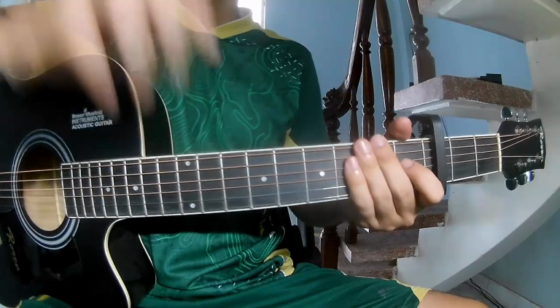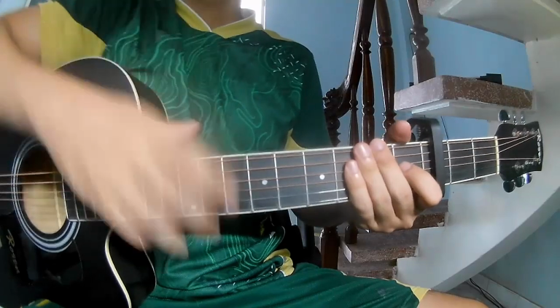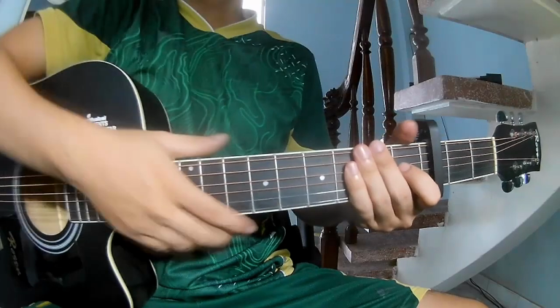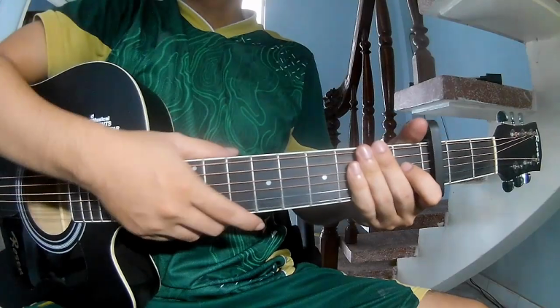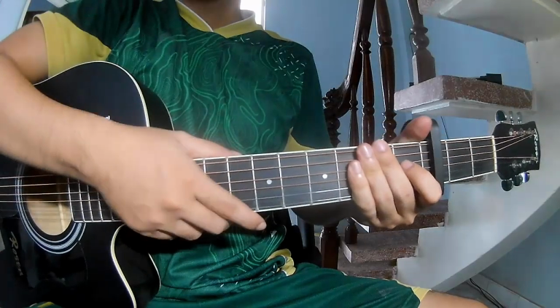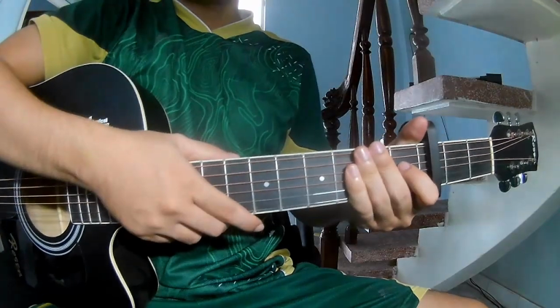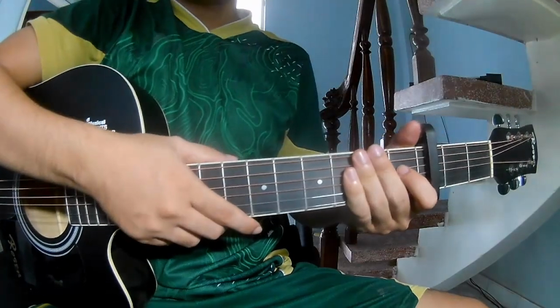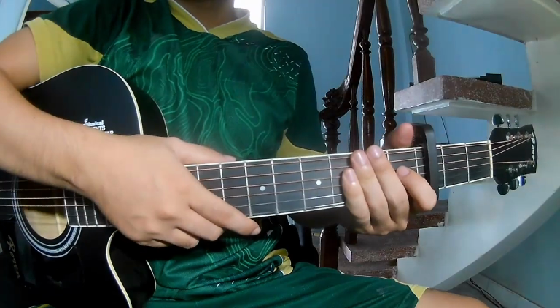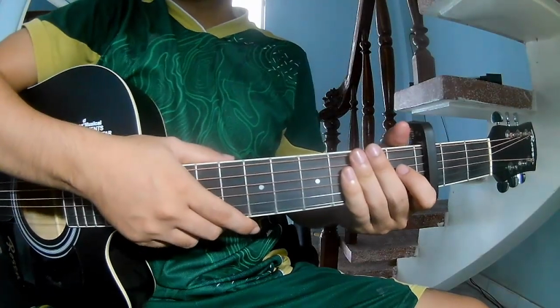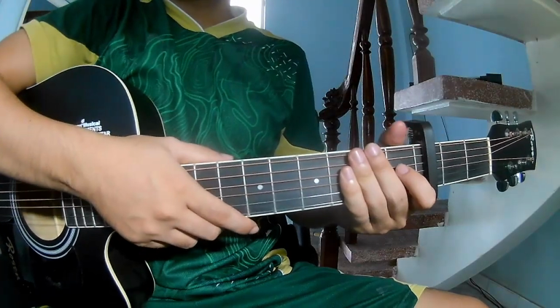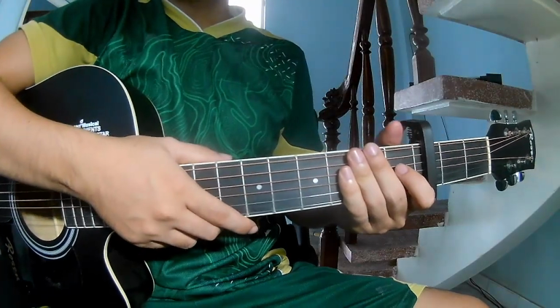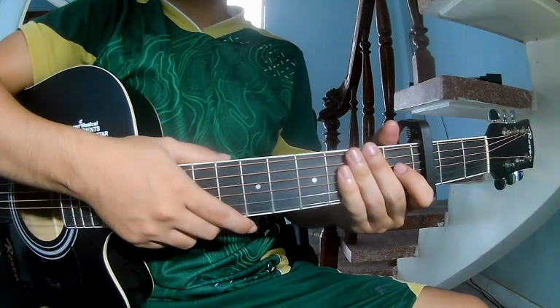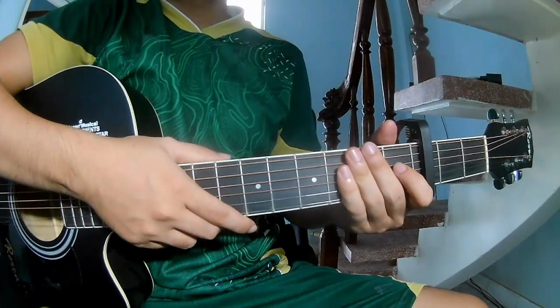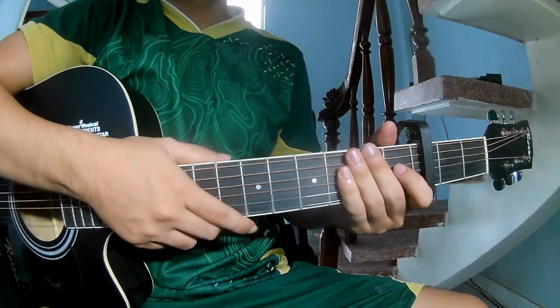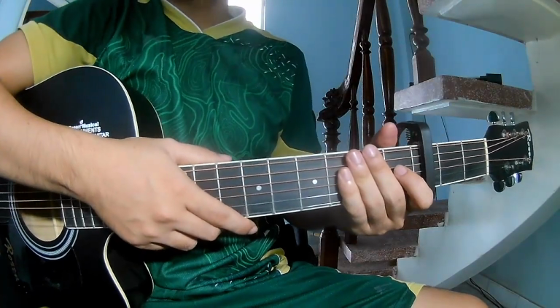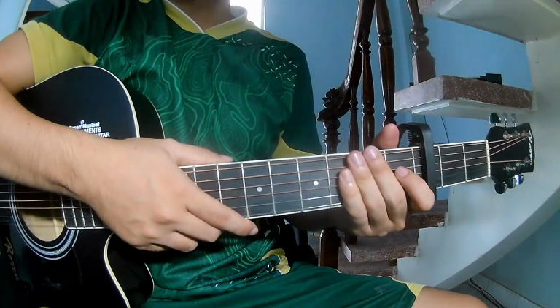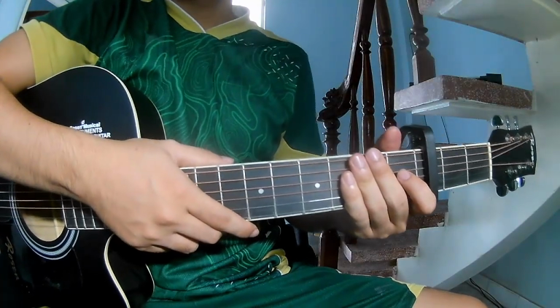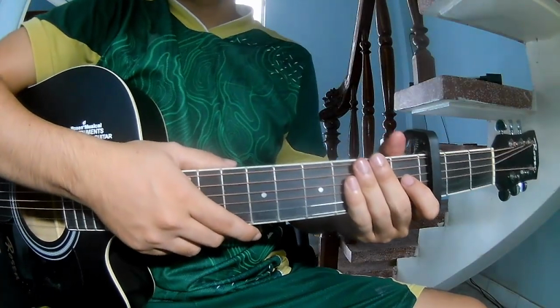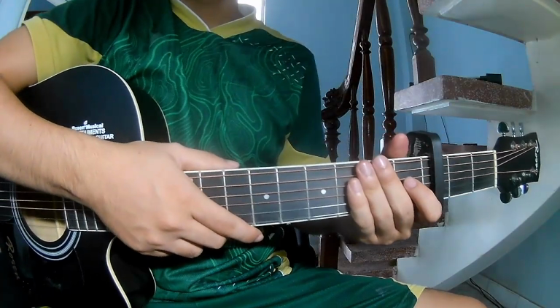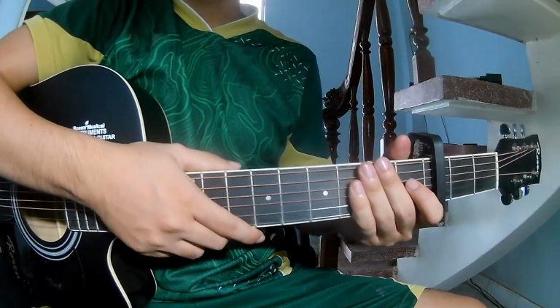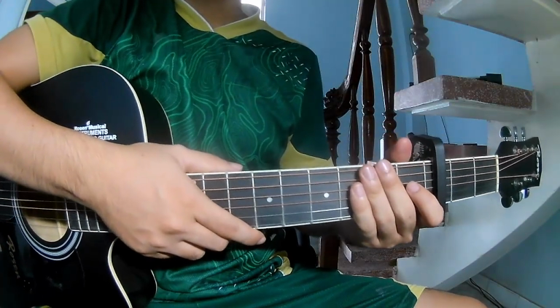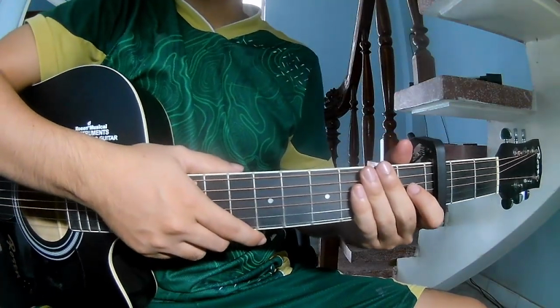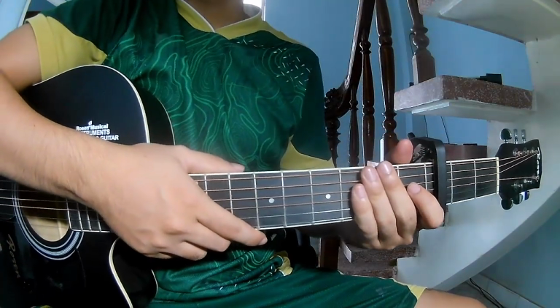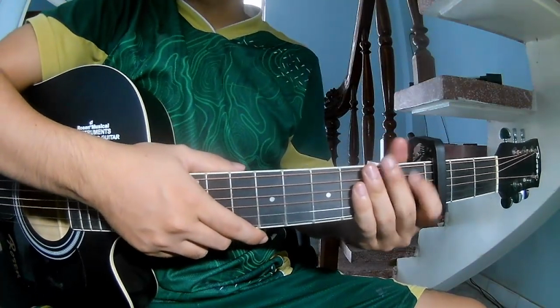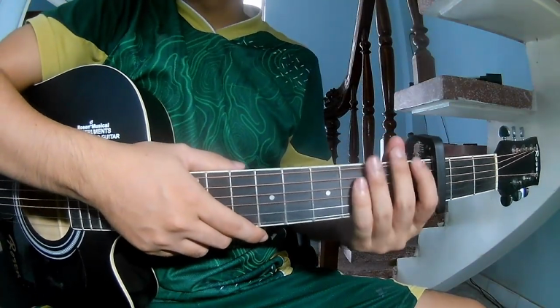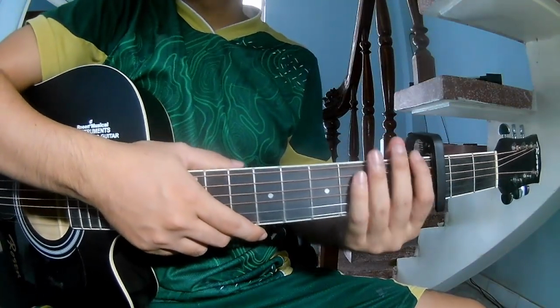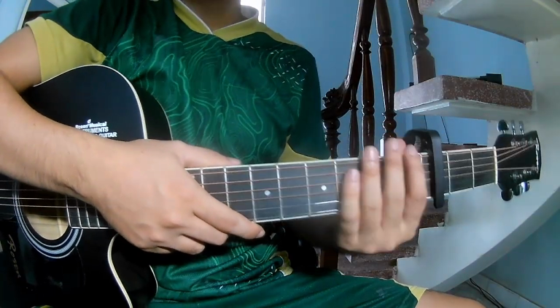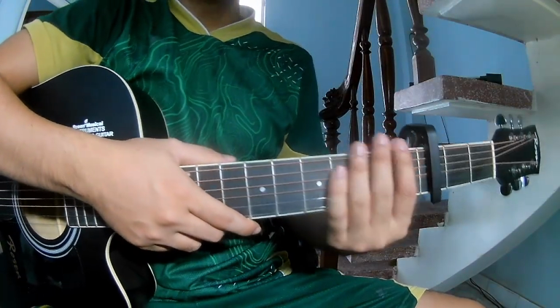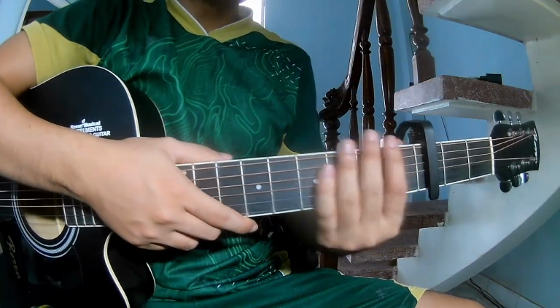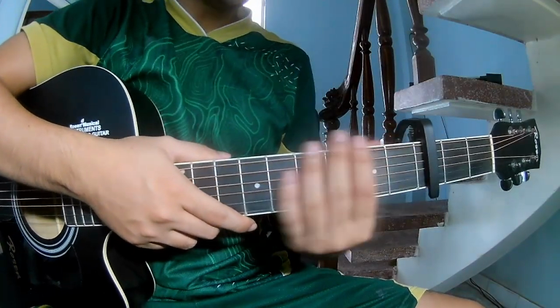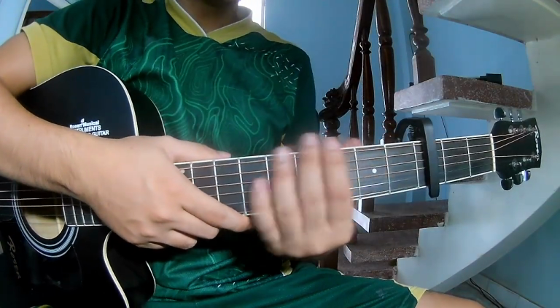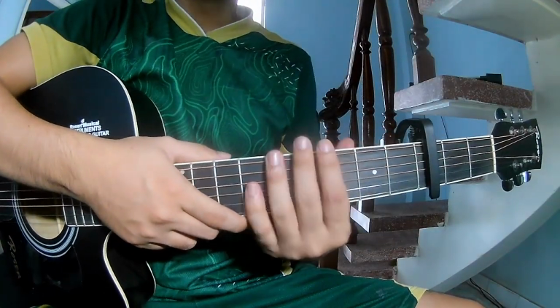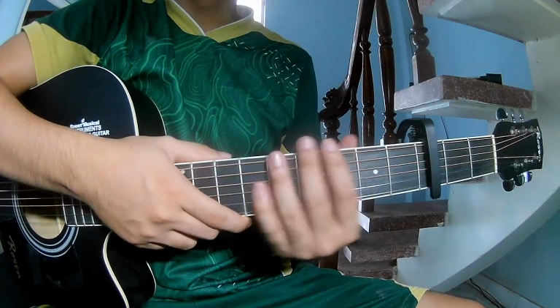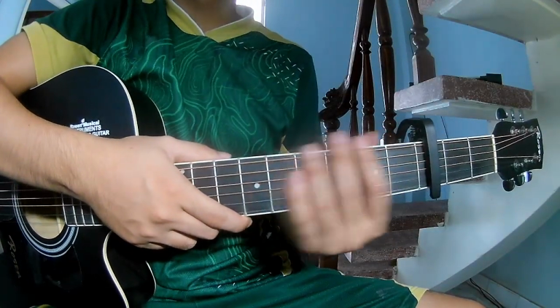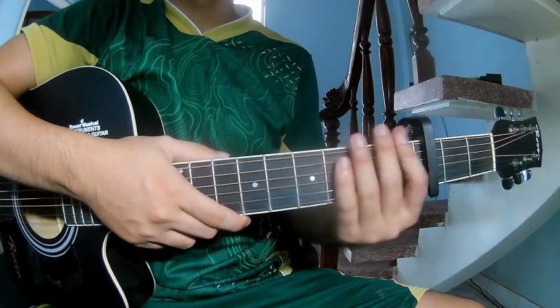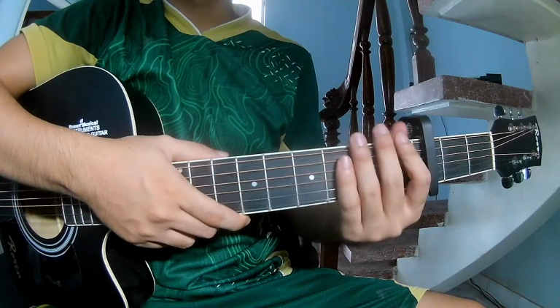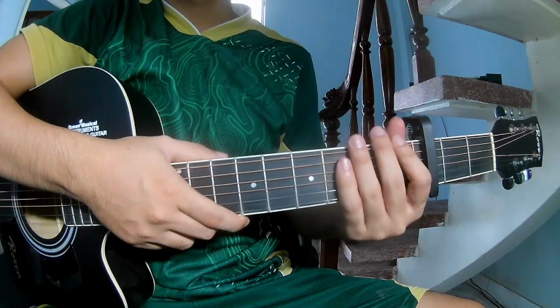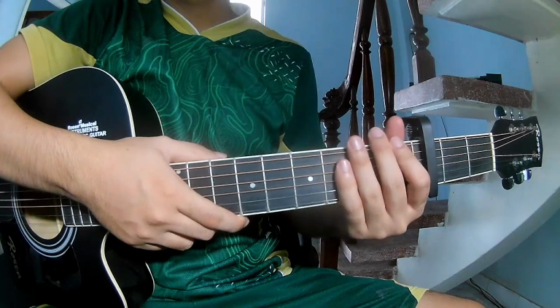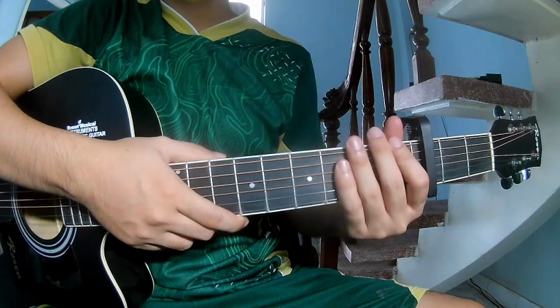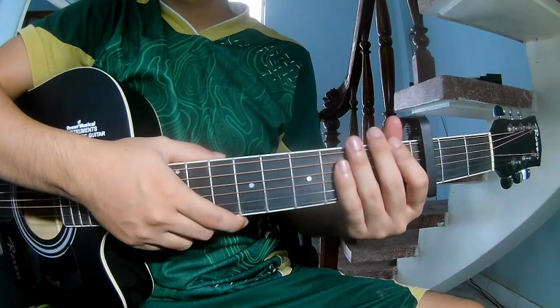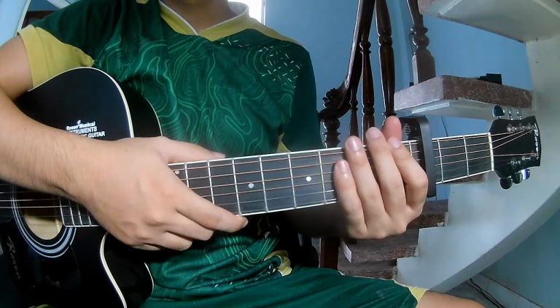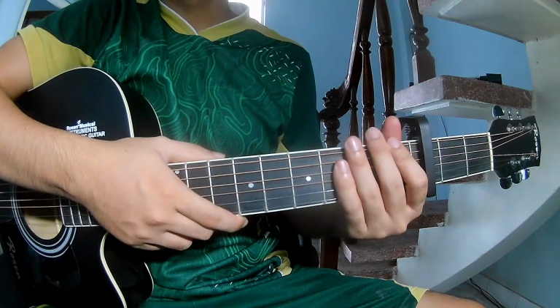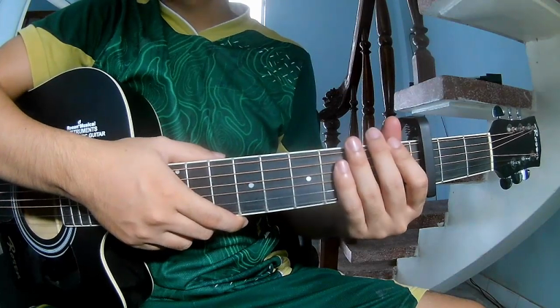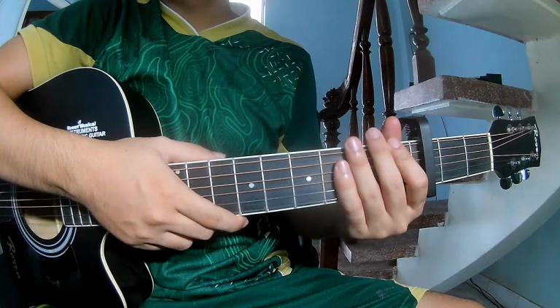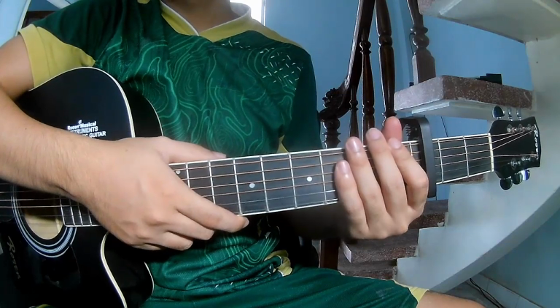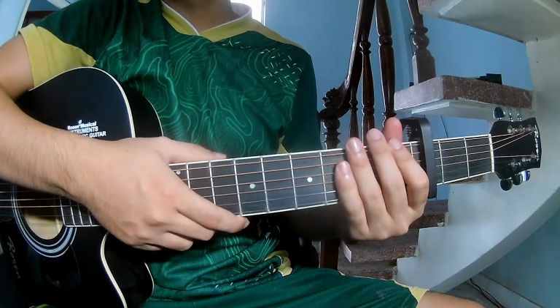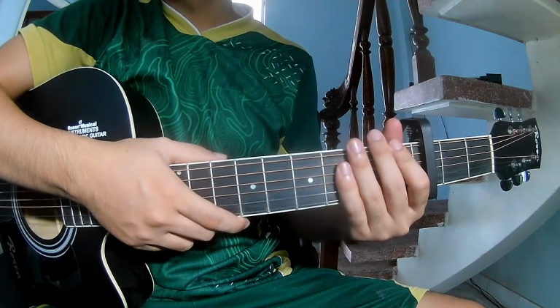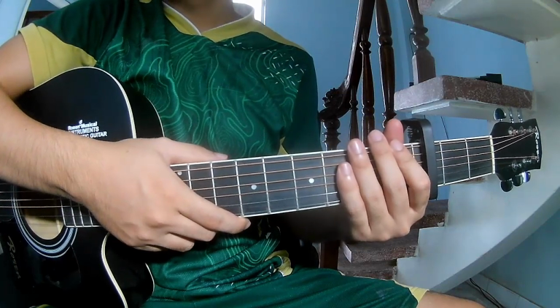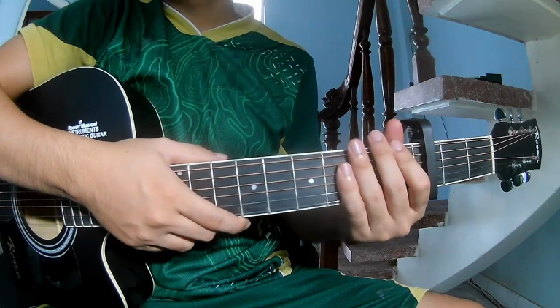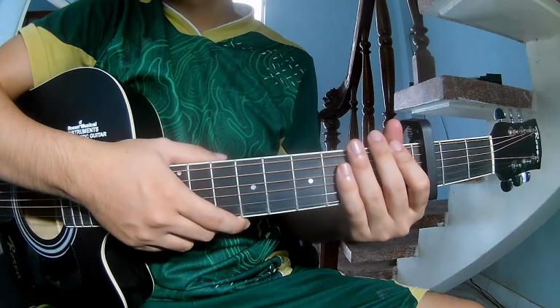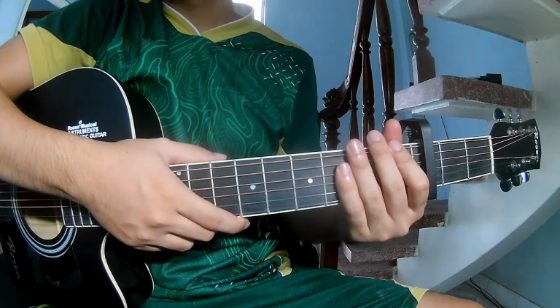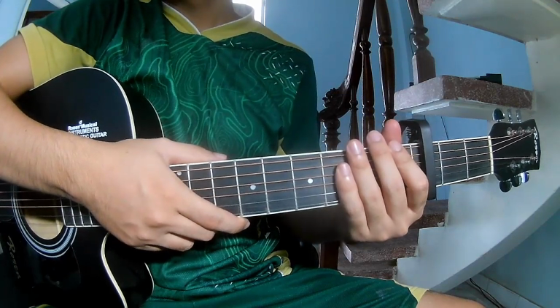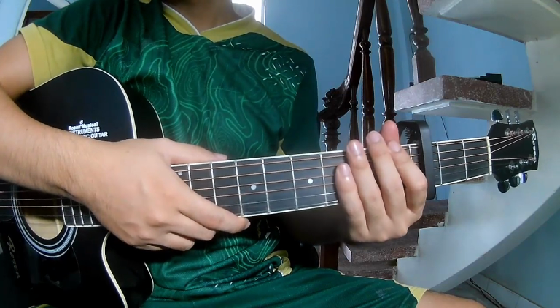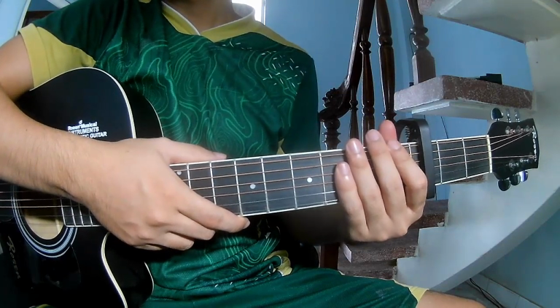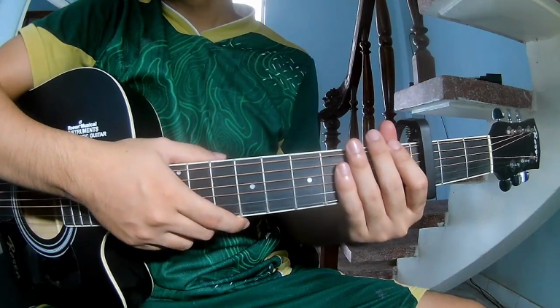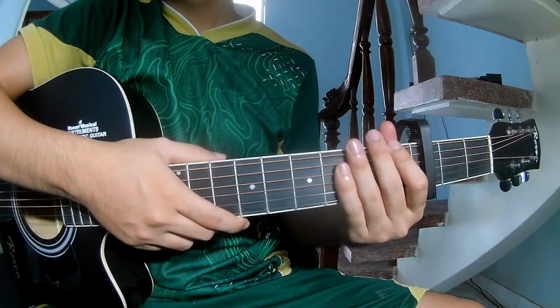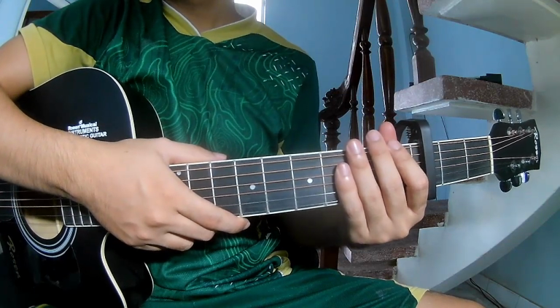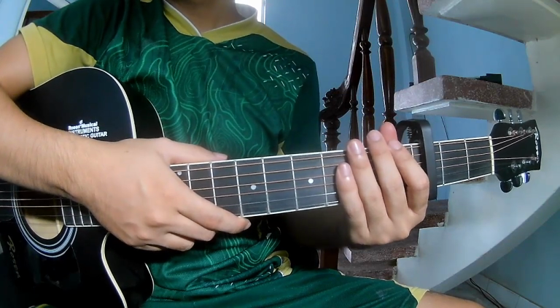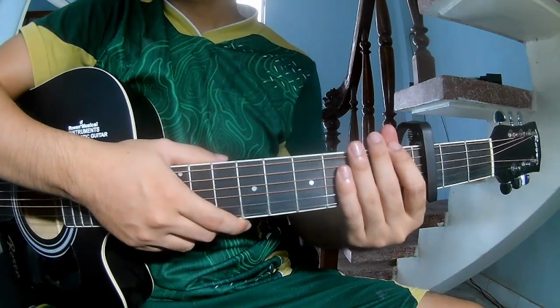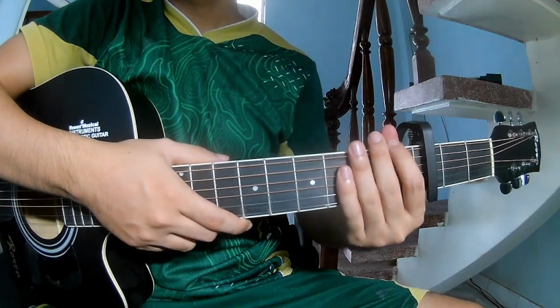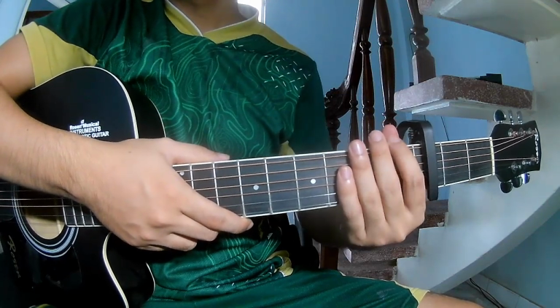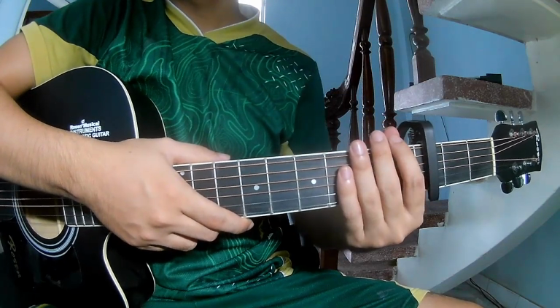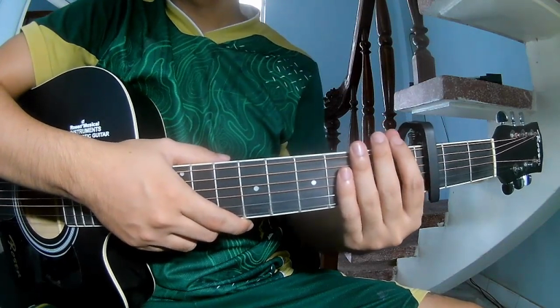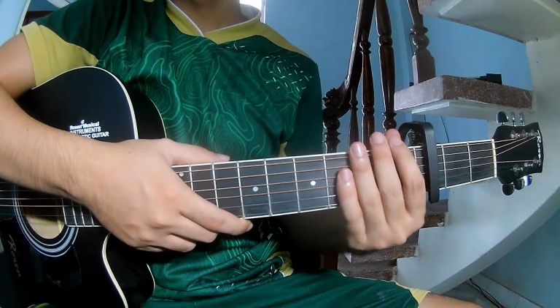Hi everyone, today we will share how to play guitar 'The Cruise' by Oliver Frodigo.